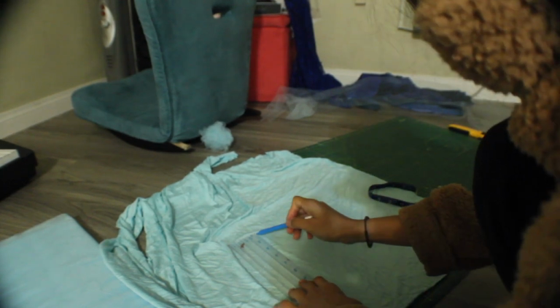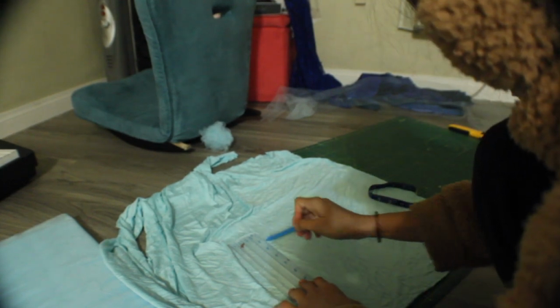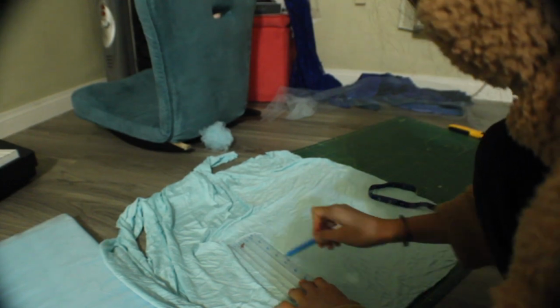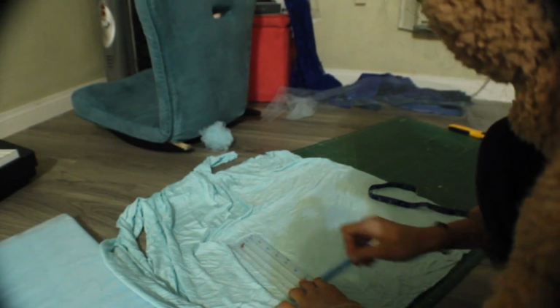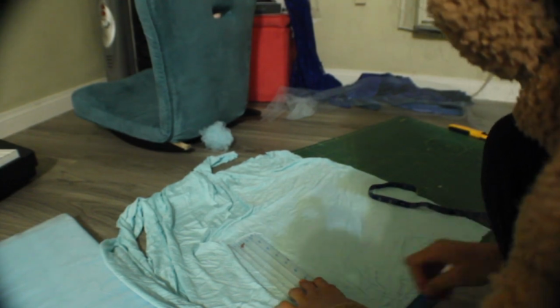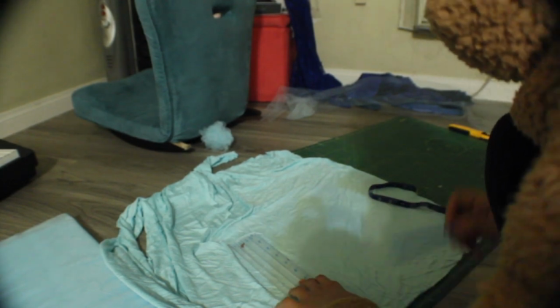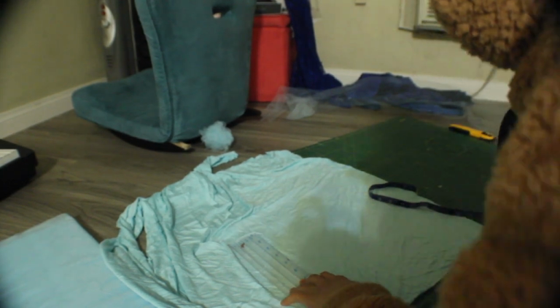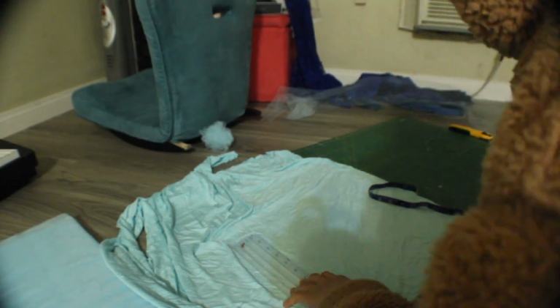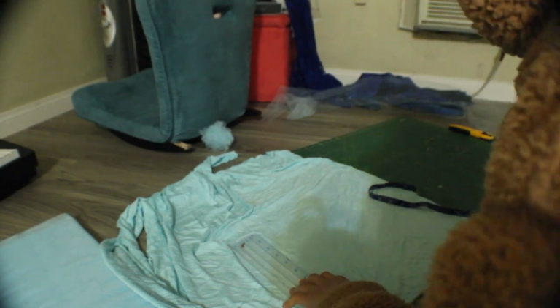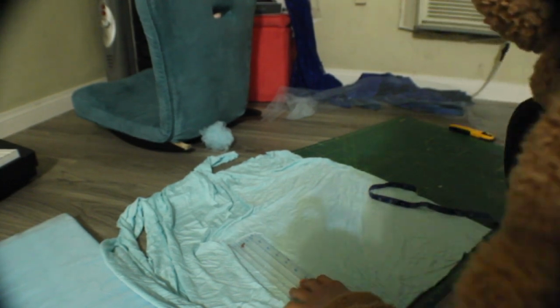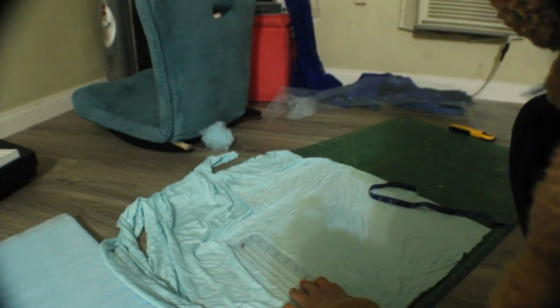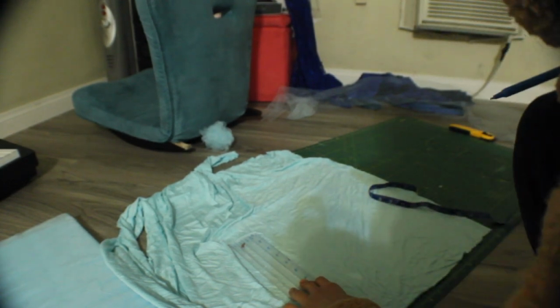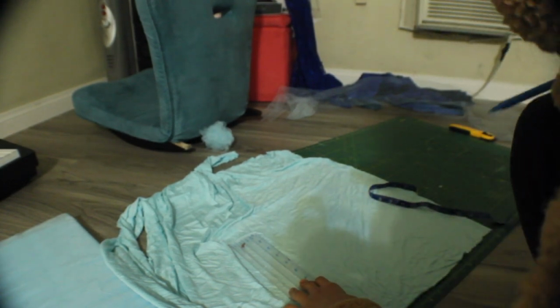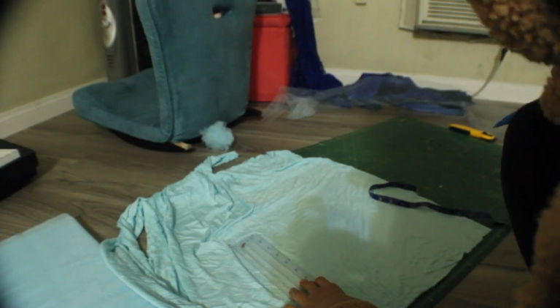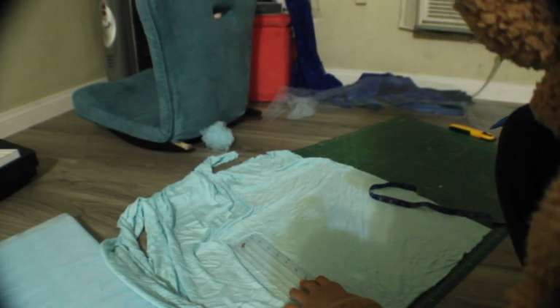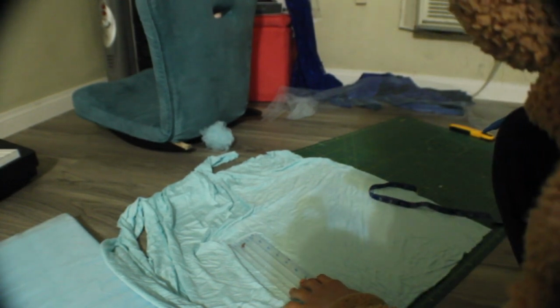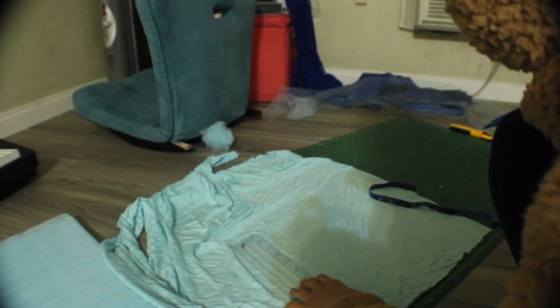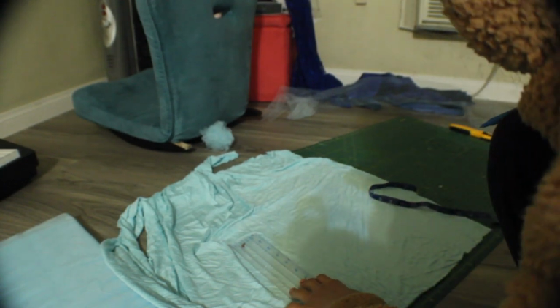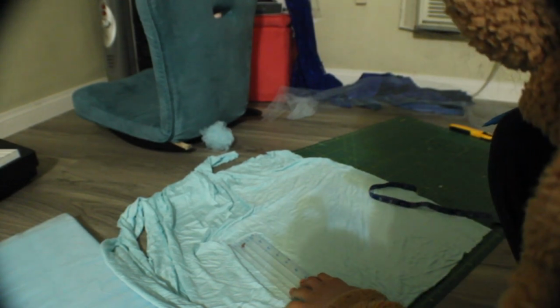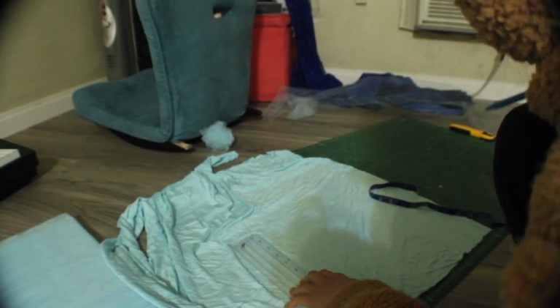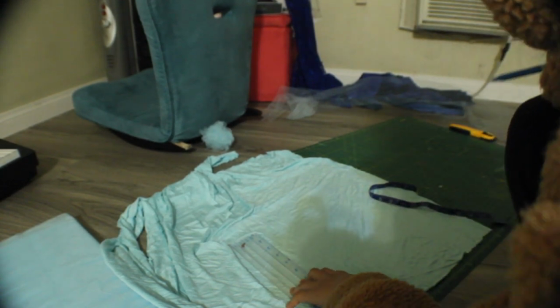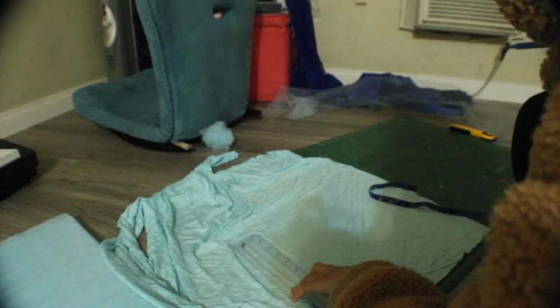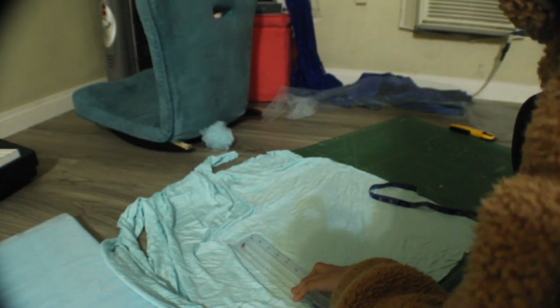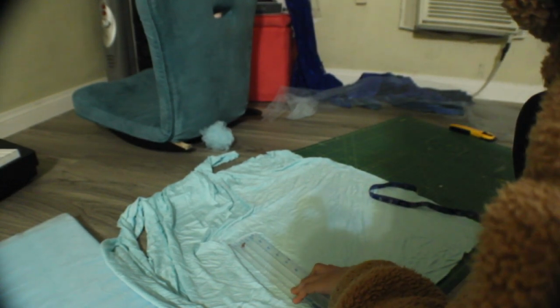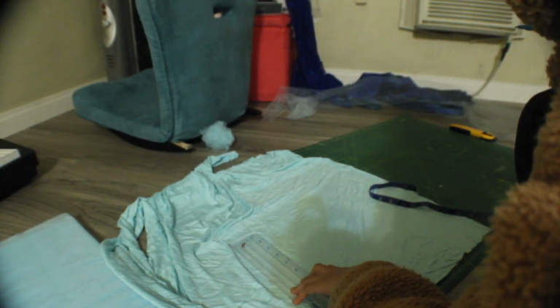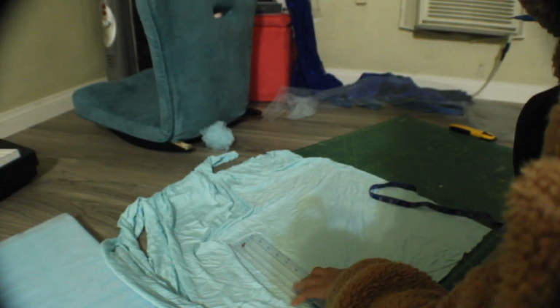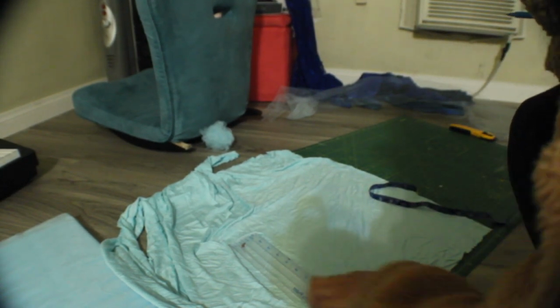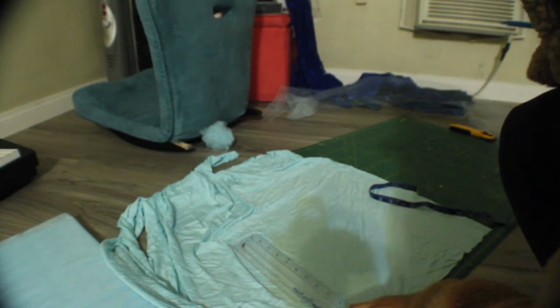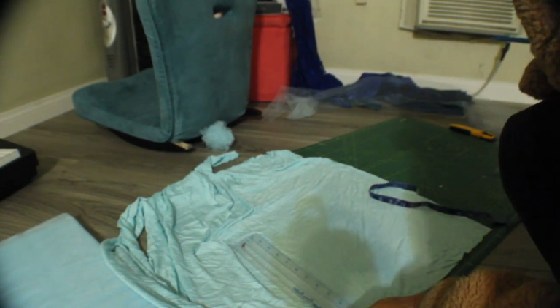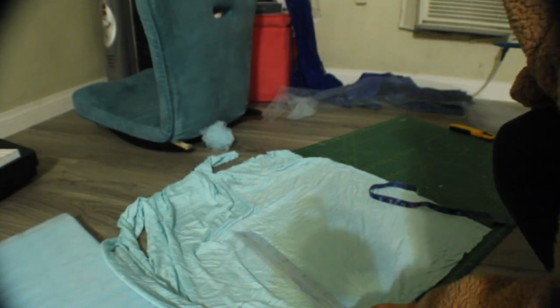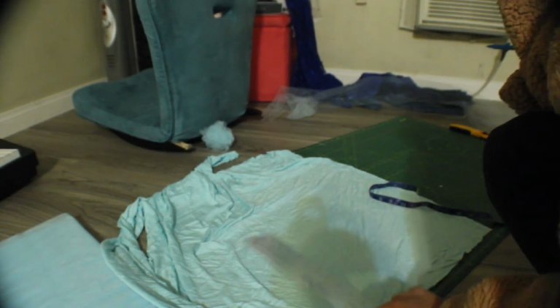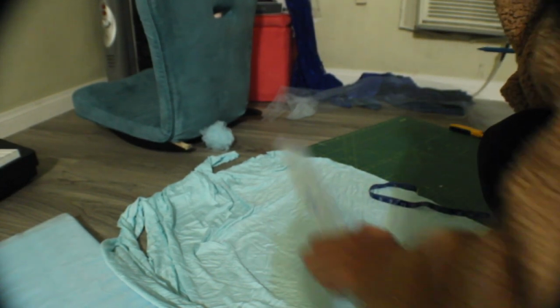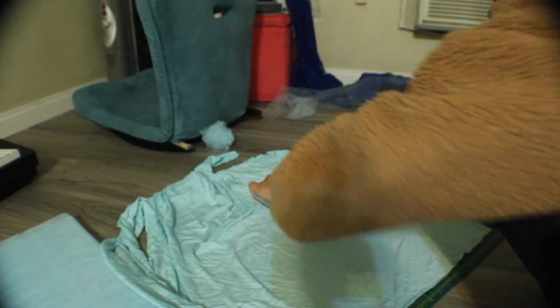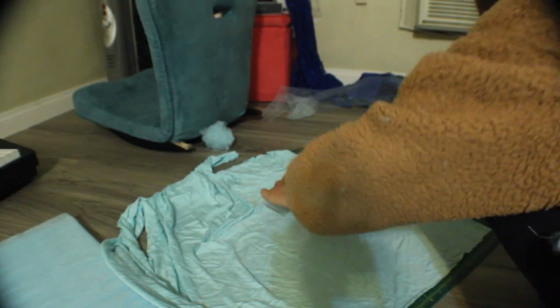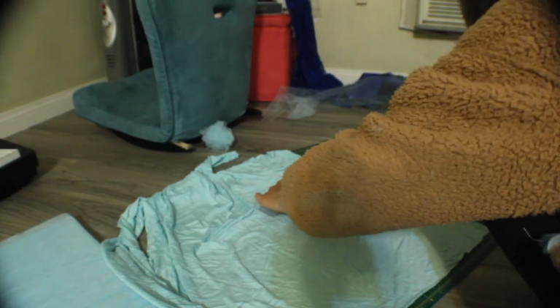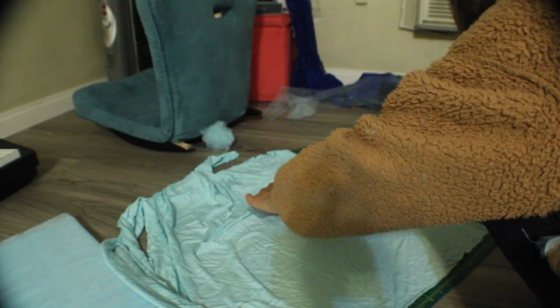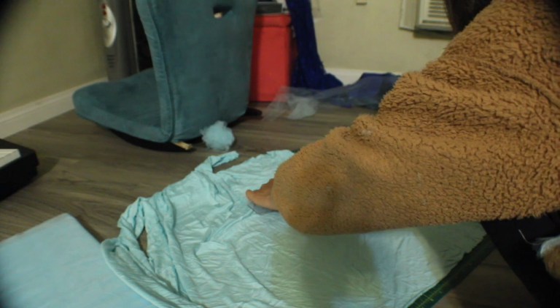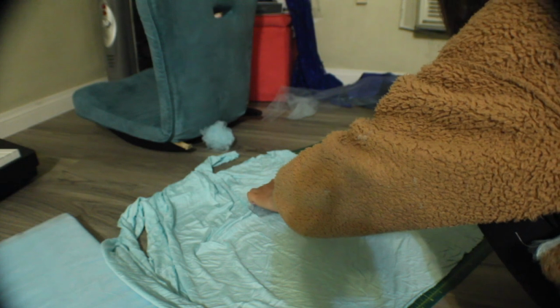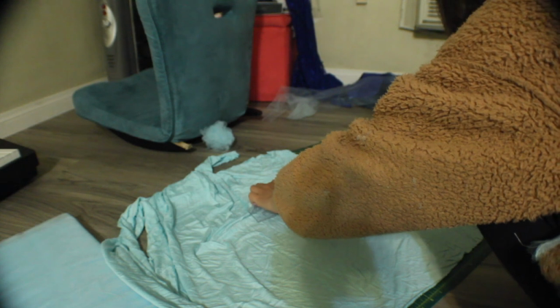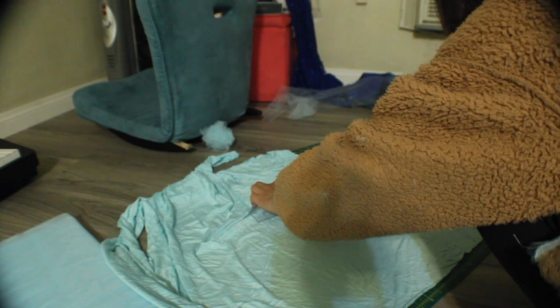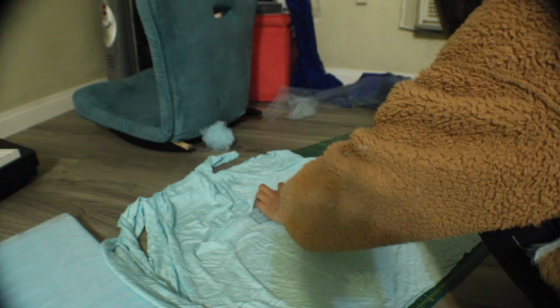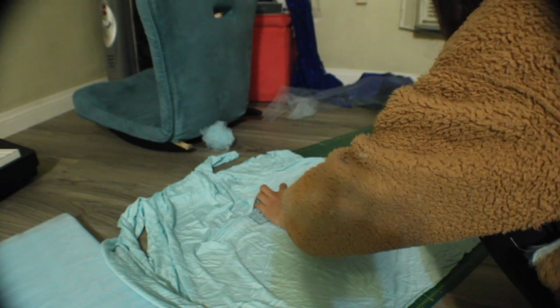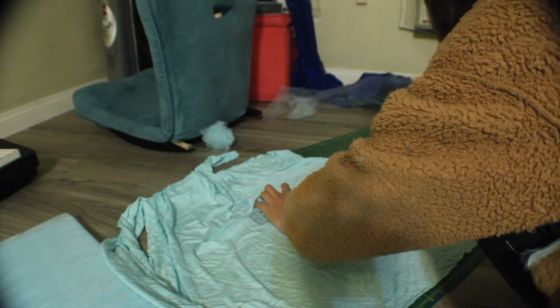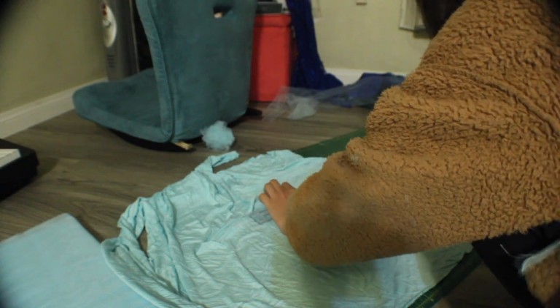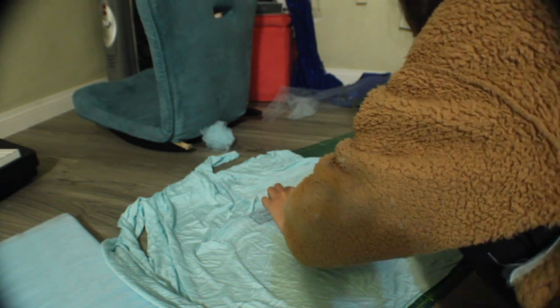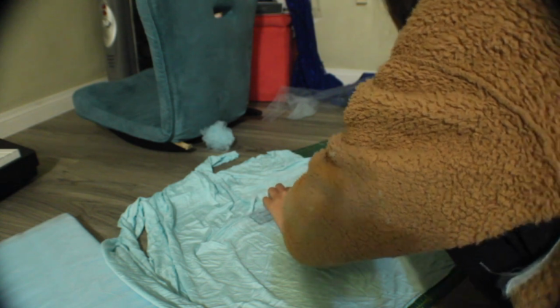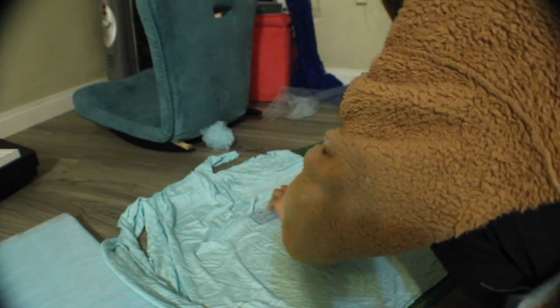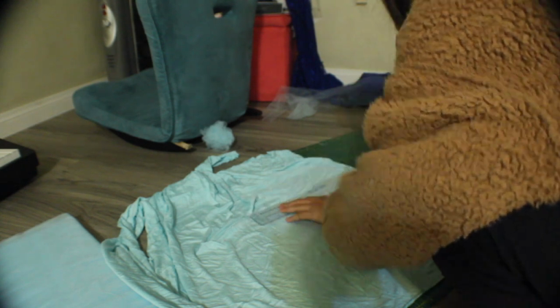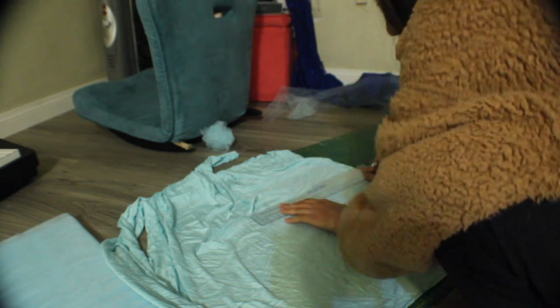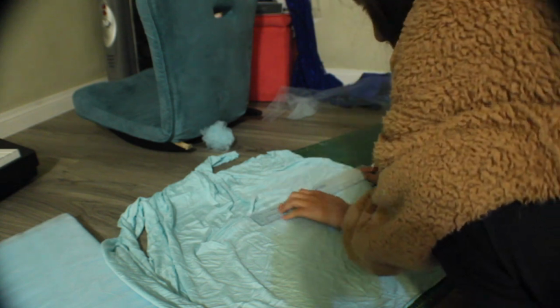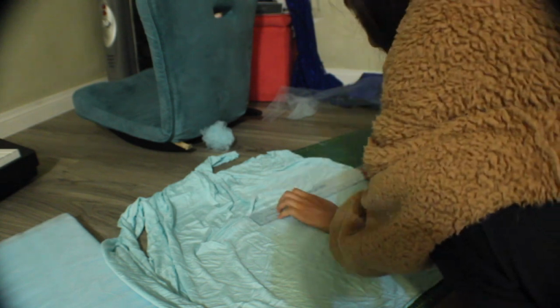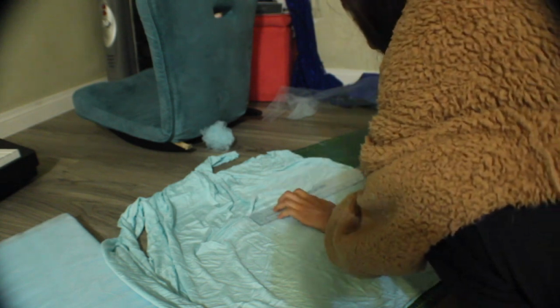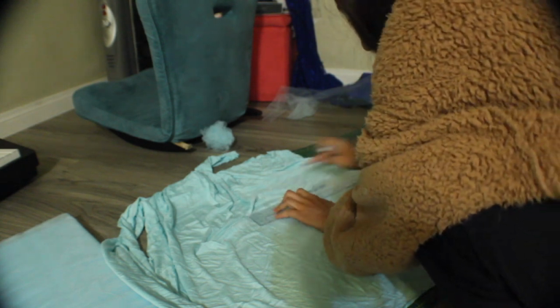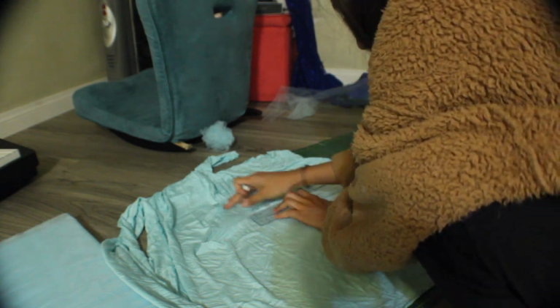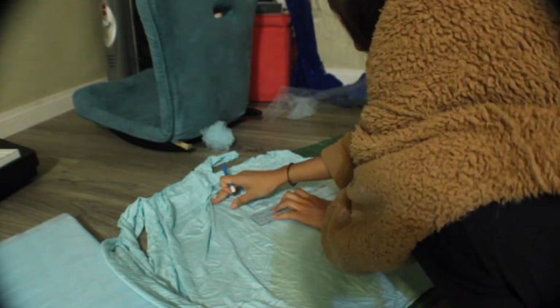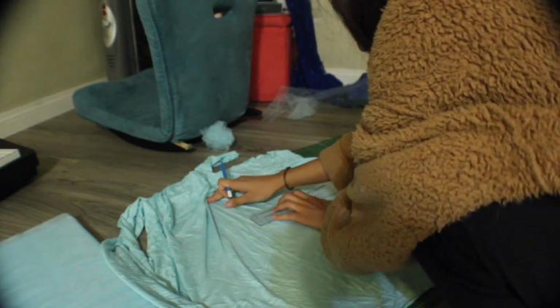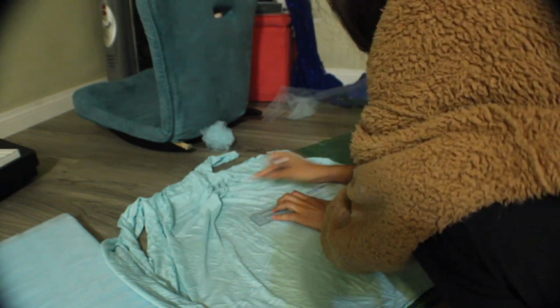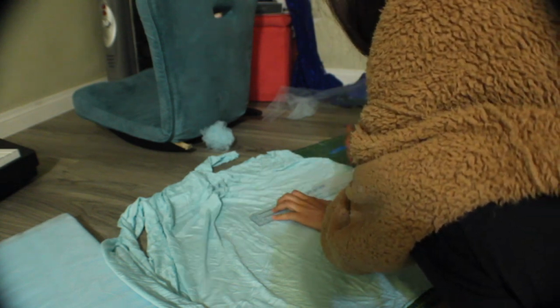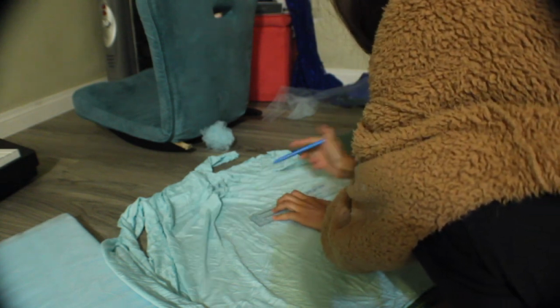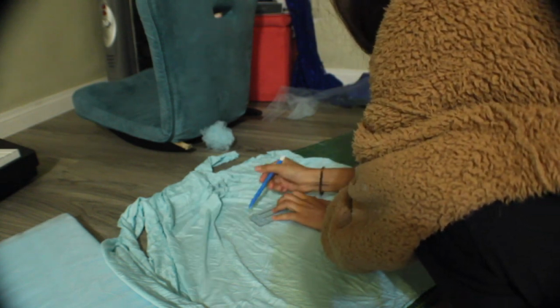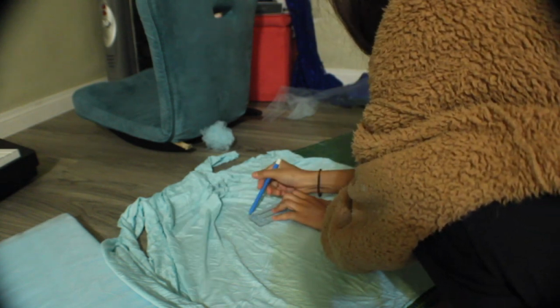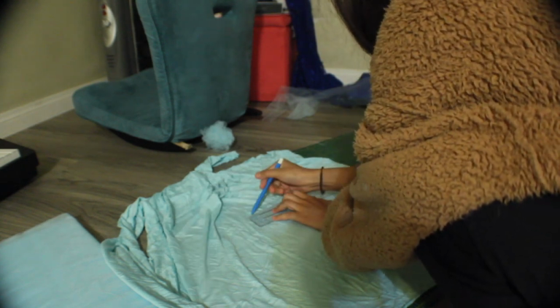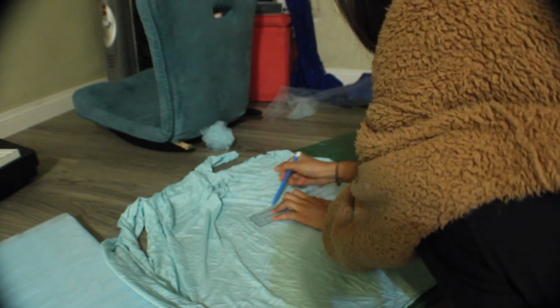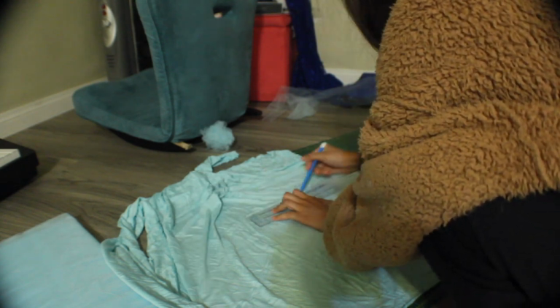Next, what I did was I made an off-shoulder top using the blue fabric that I originally had made the skirt from.